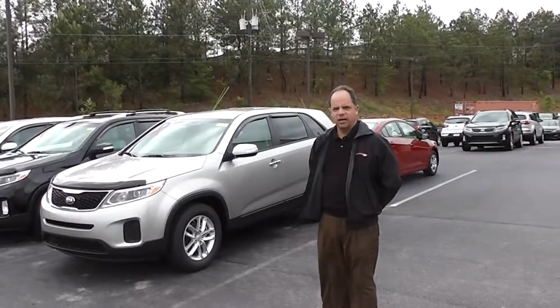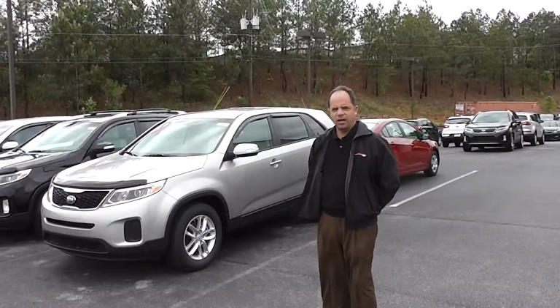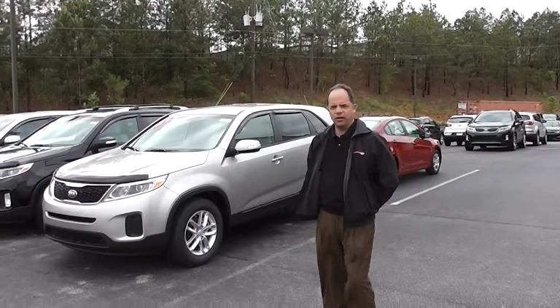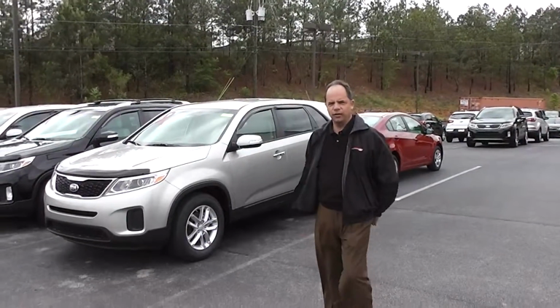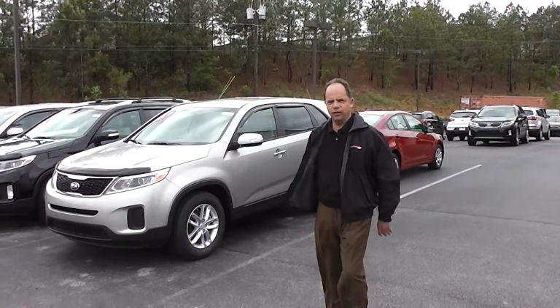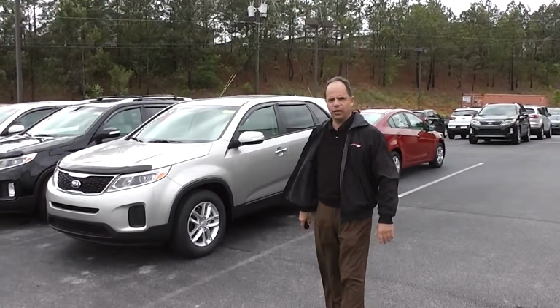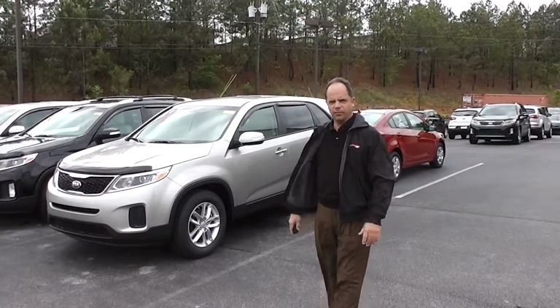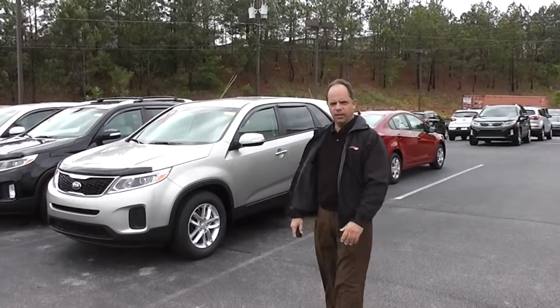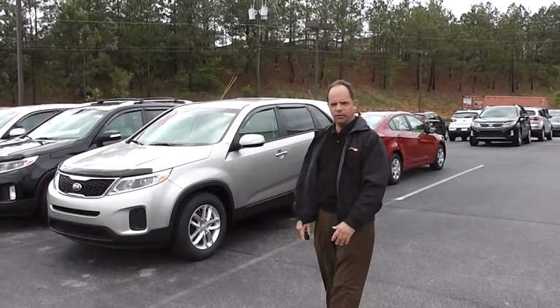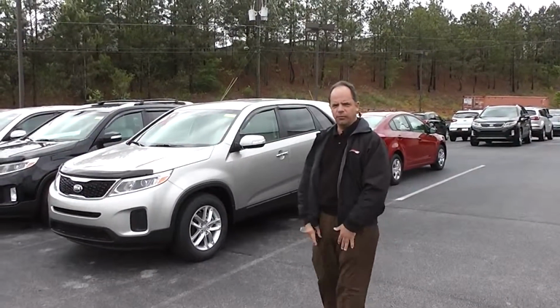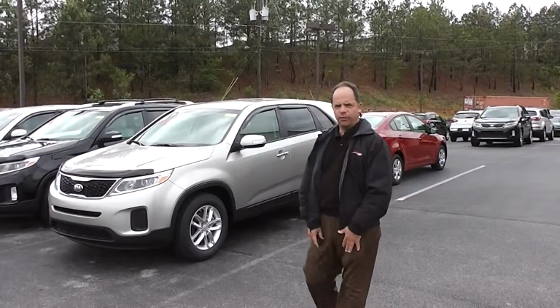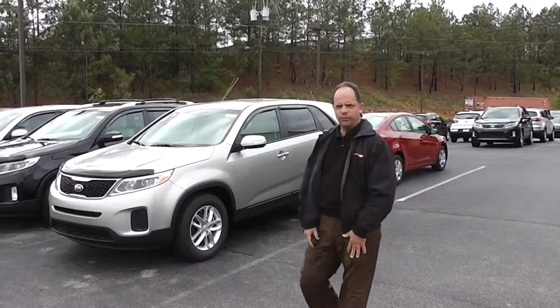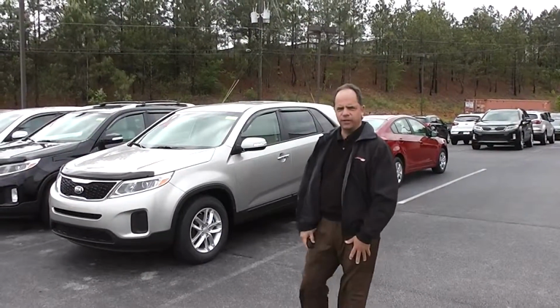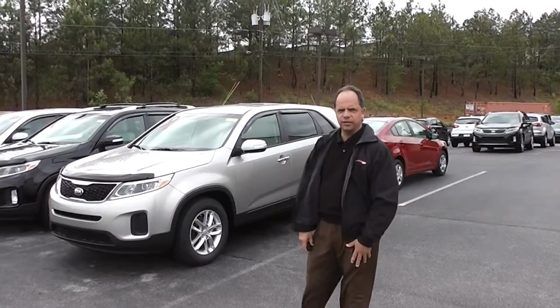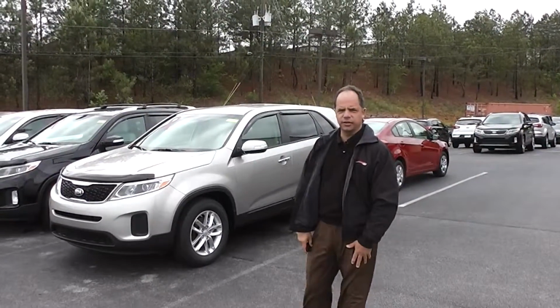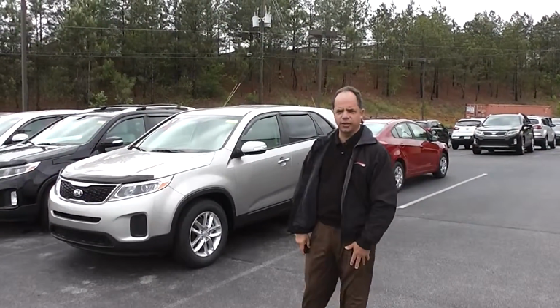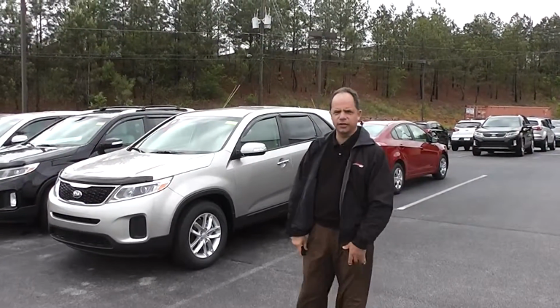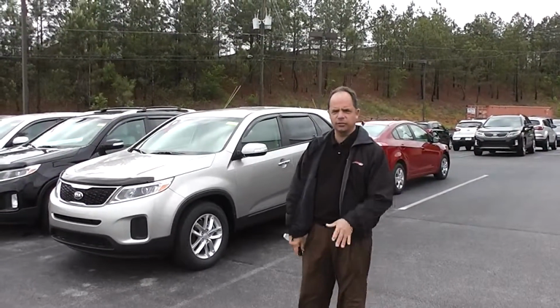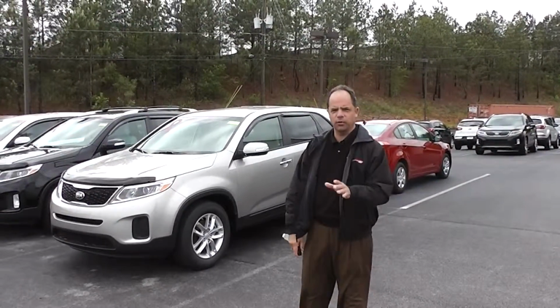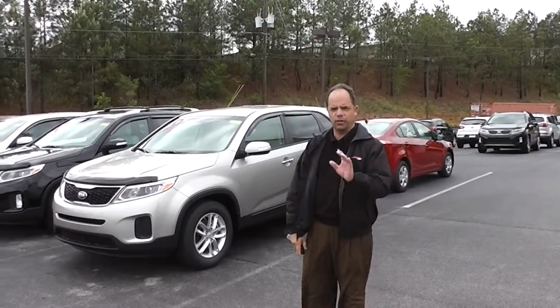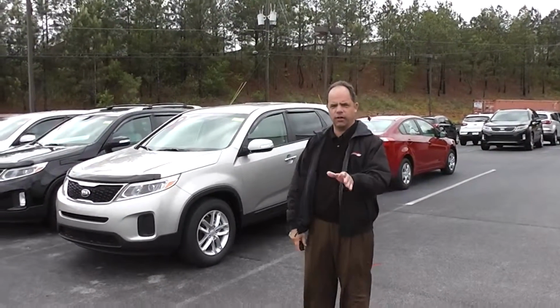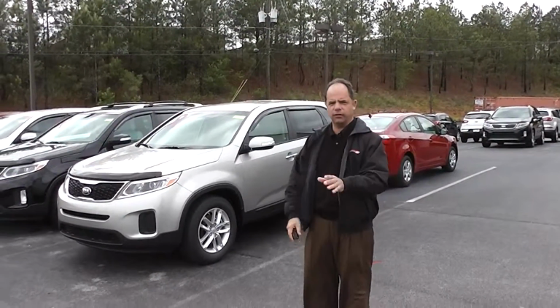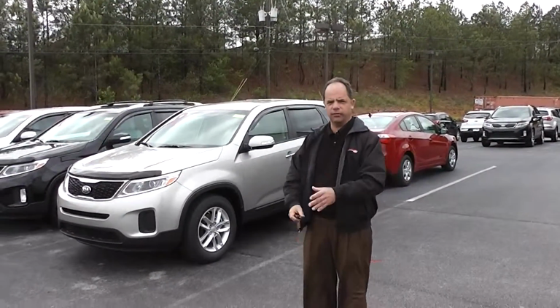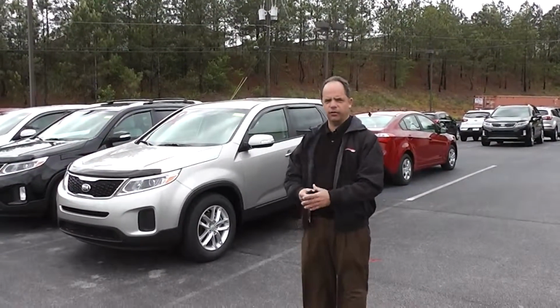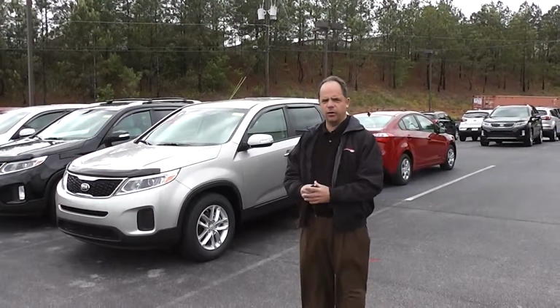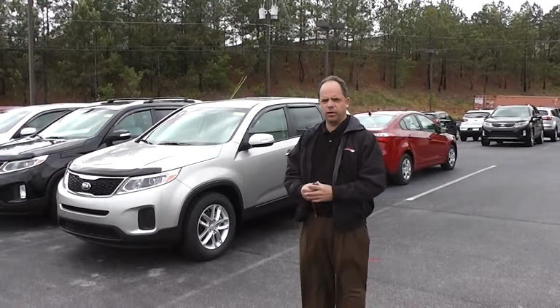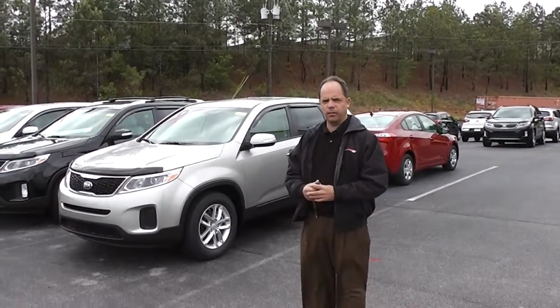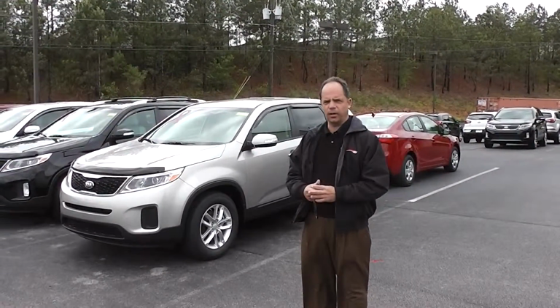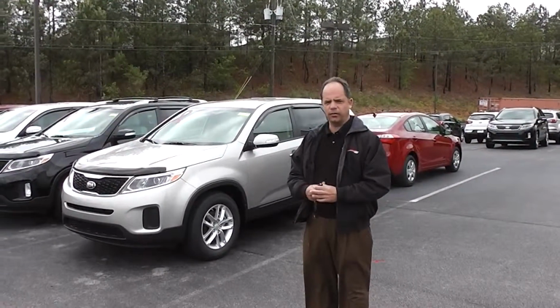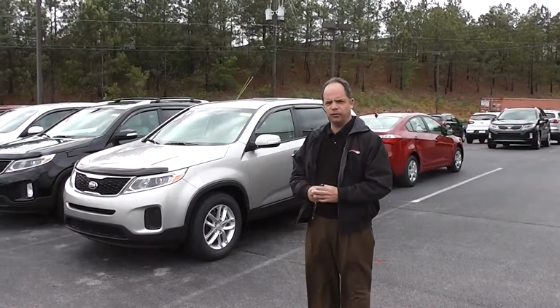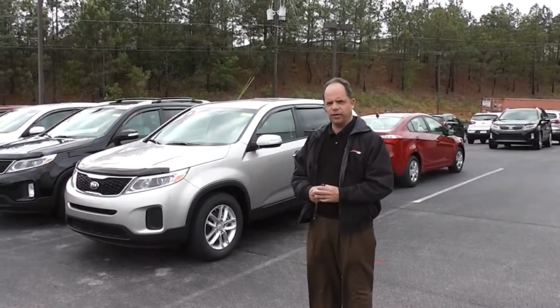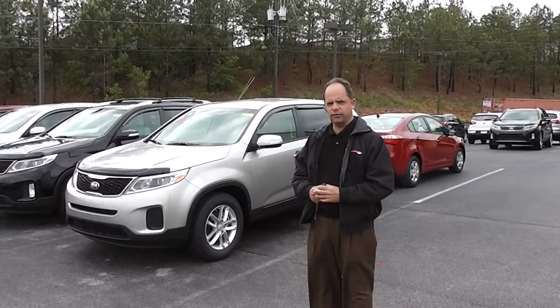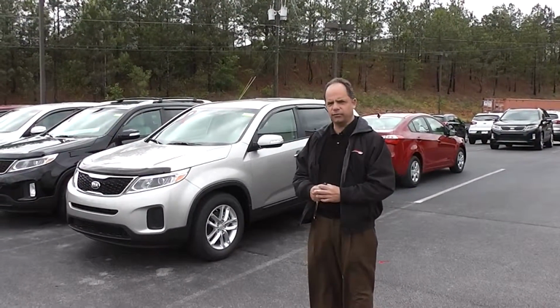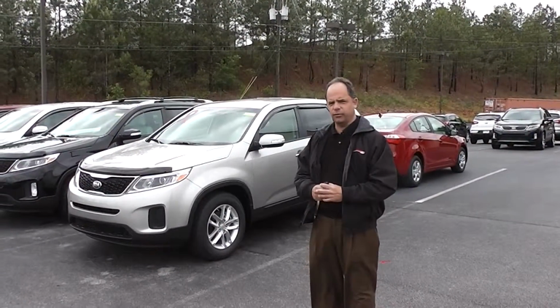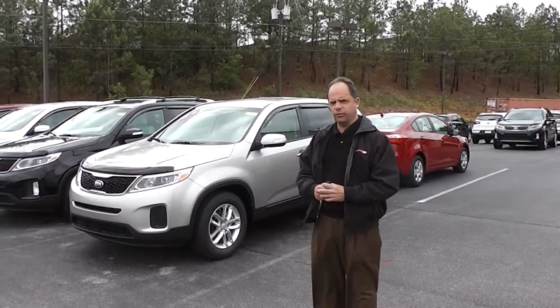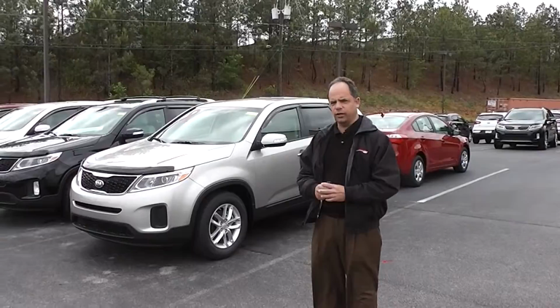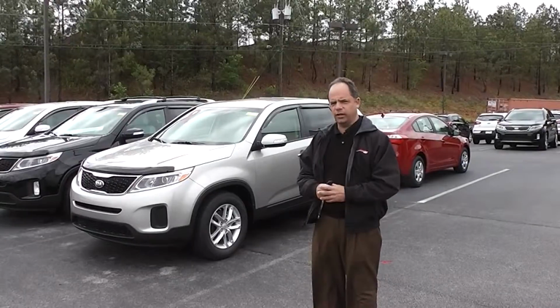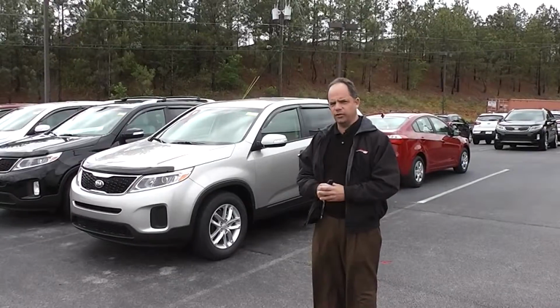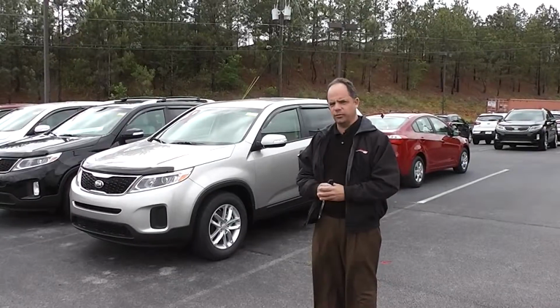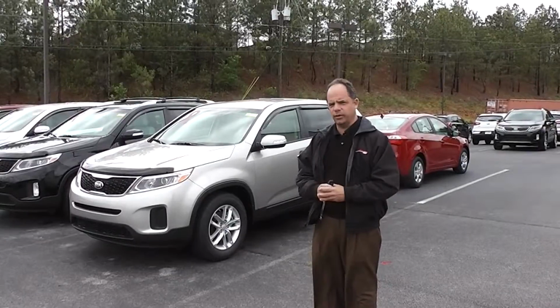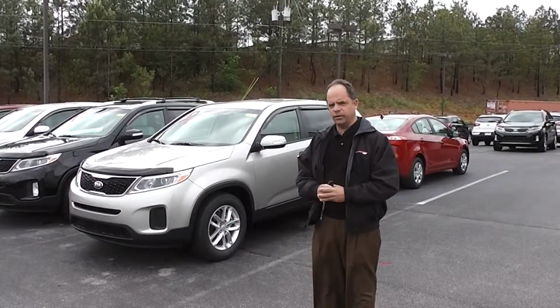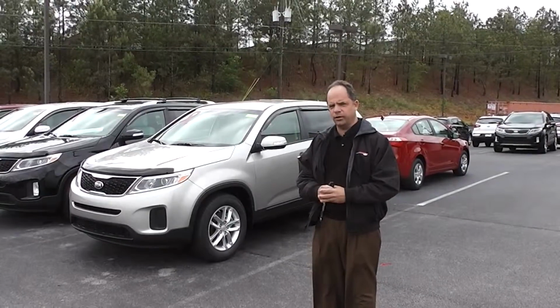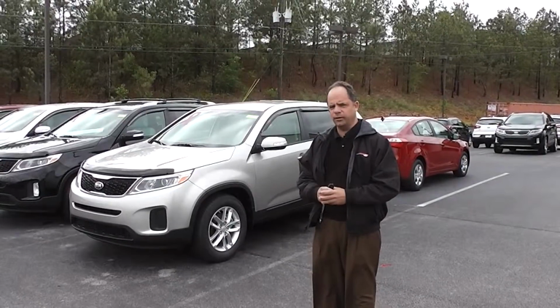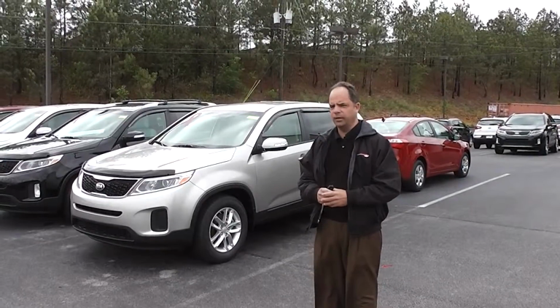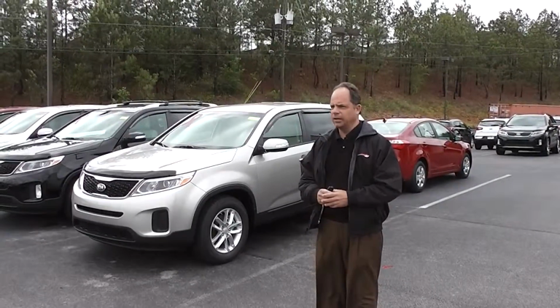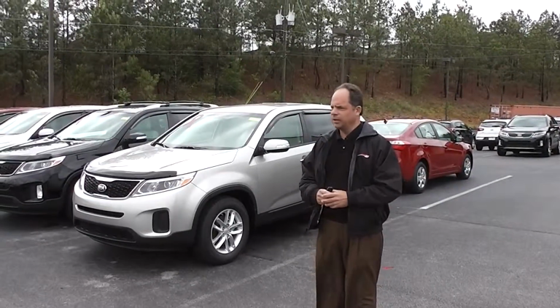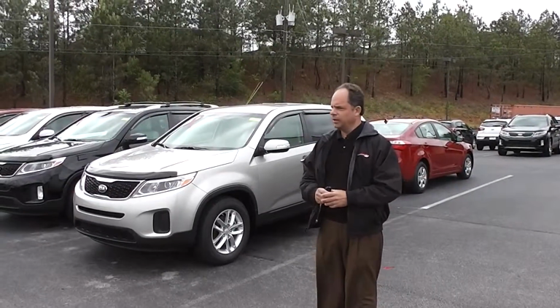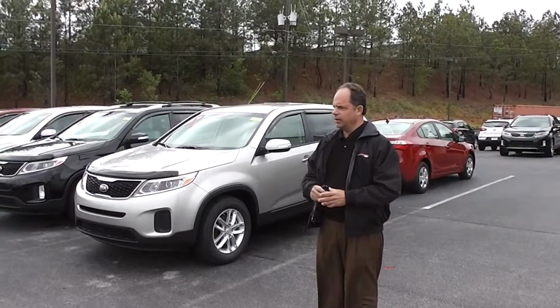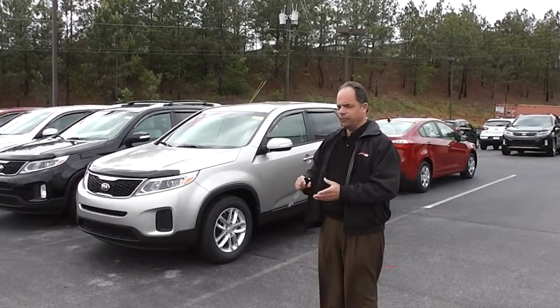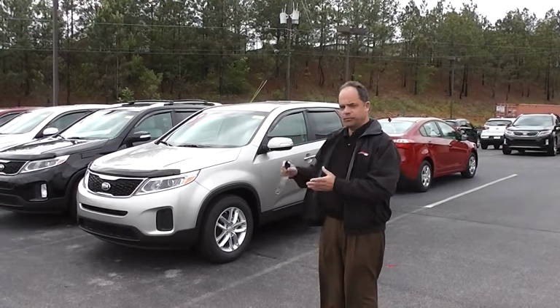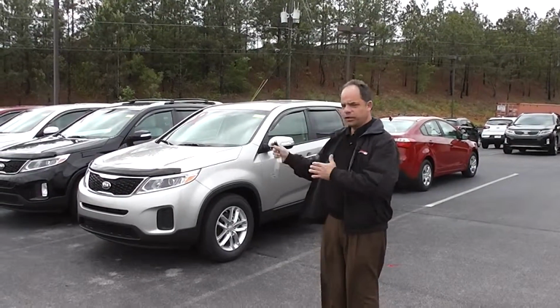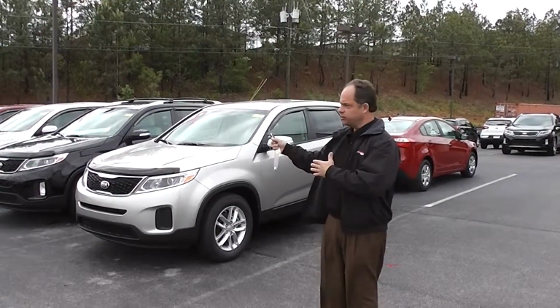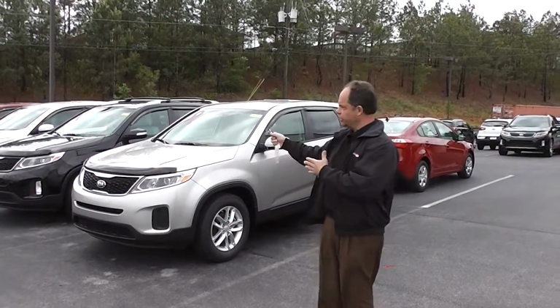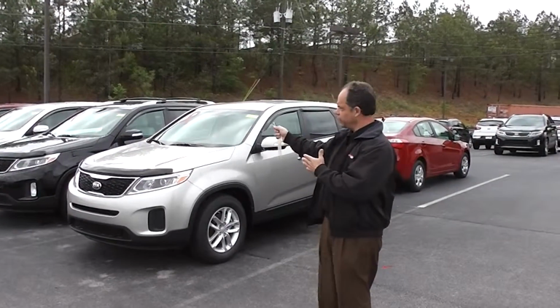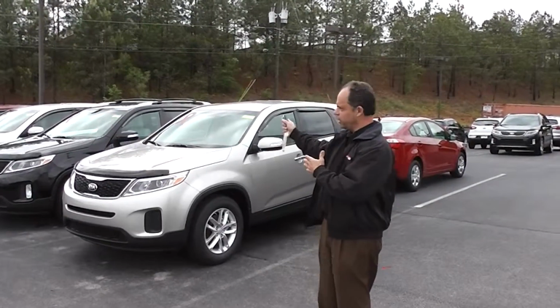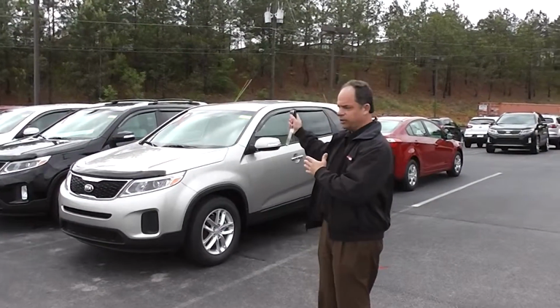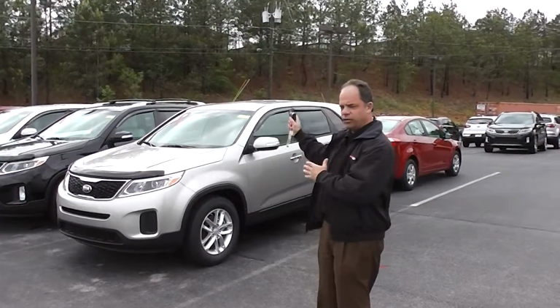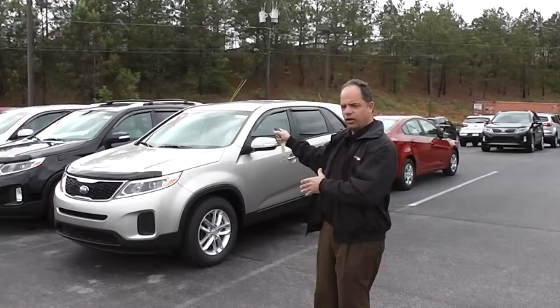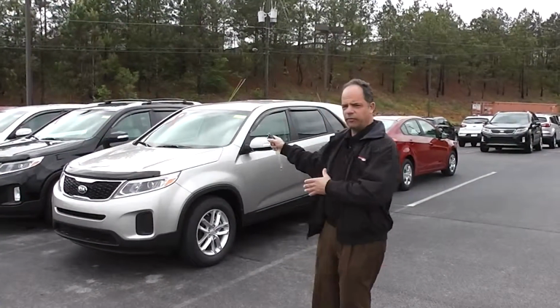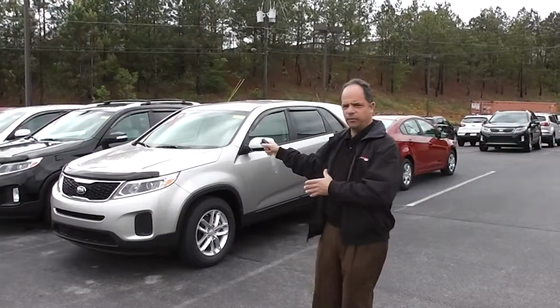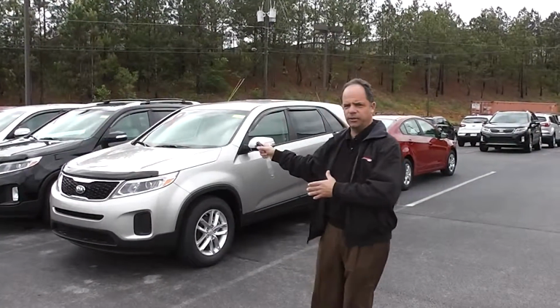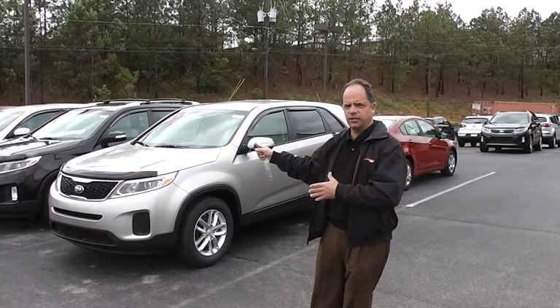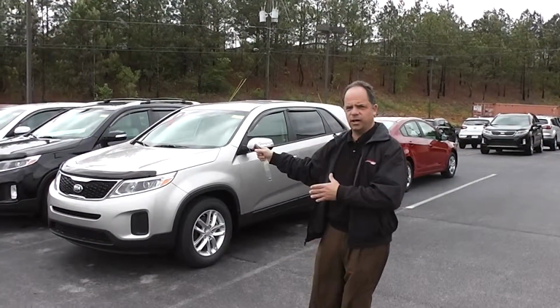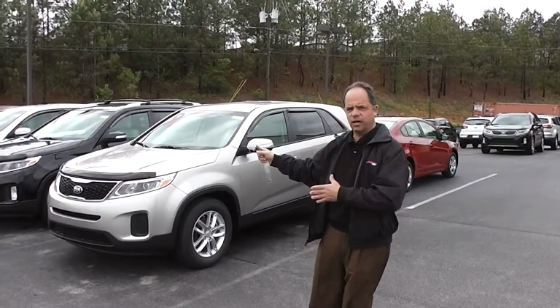How you doing? I'm Ken with Riverchase Kia. I just want to thank you for inquiring about our 2014 Kia Sorento. As you can see, I've got a ton of them in stock.